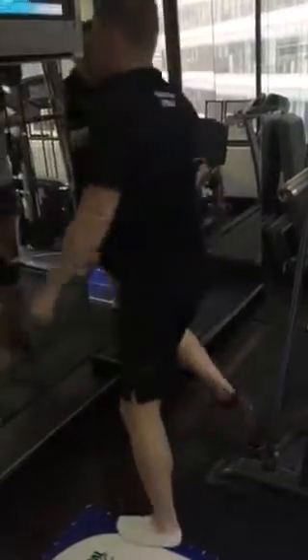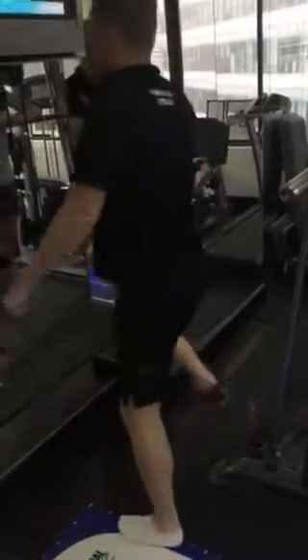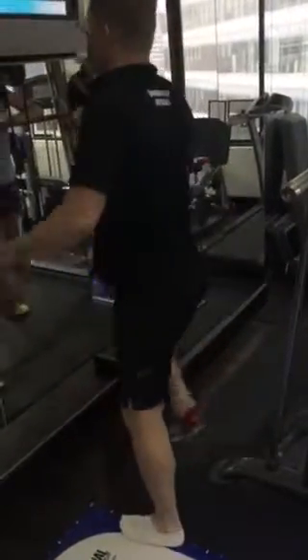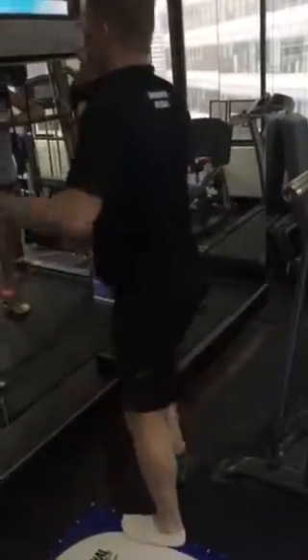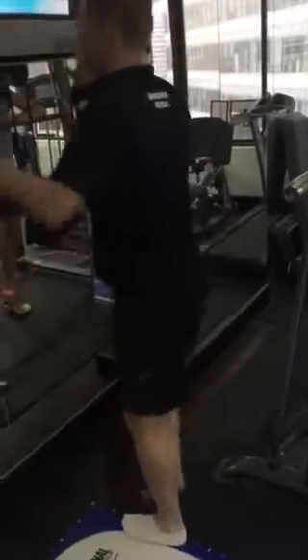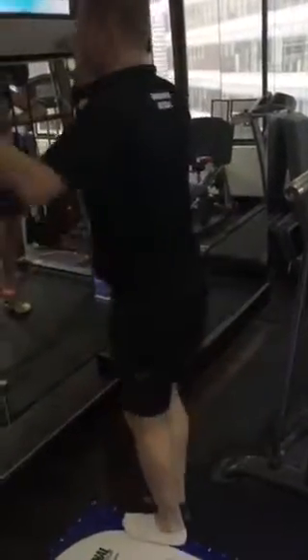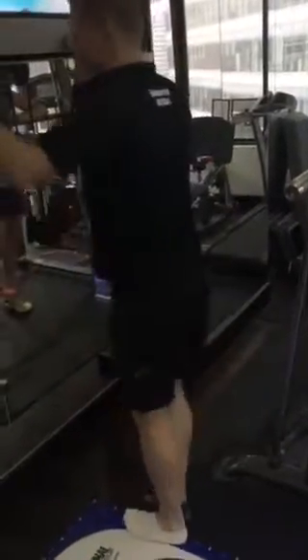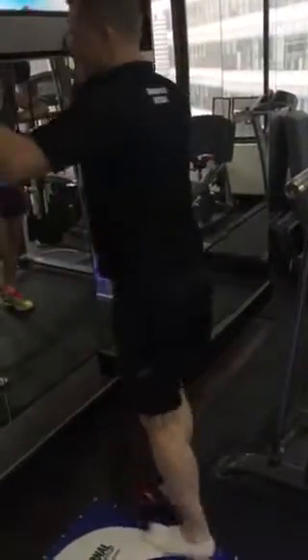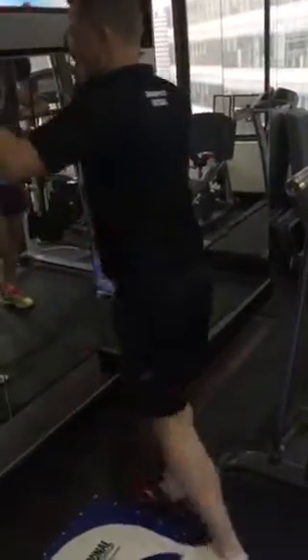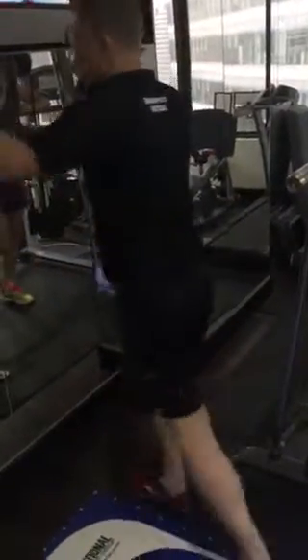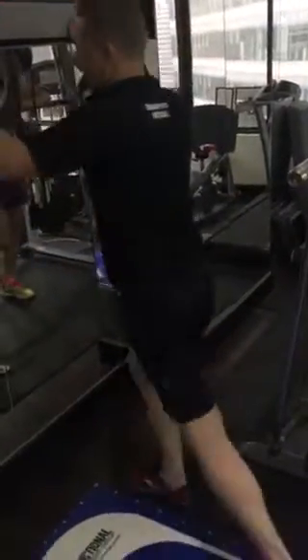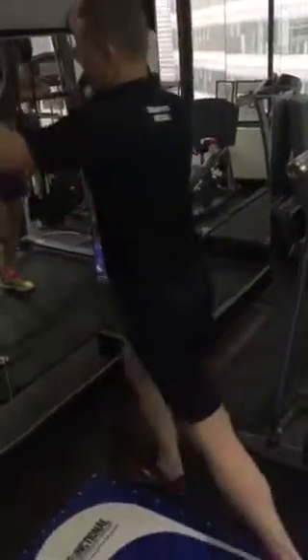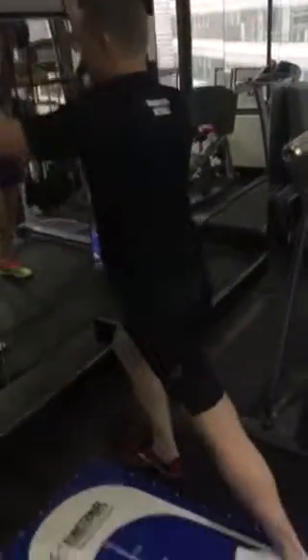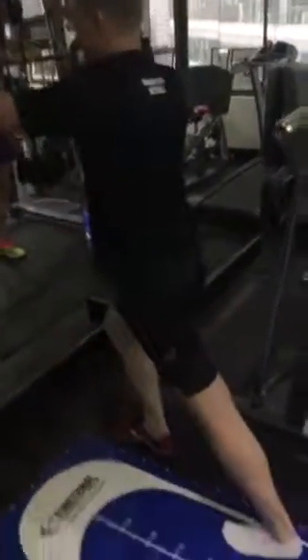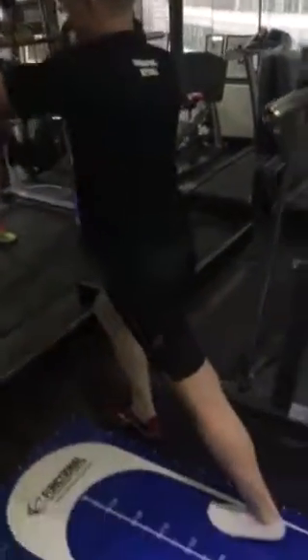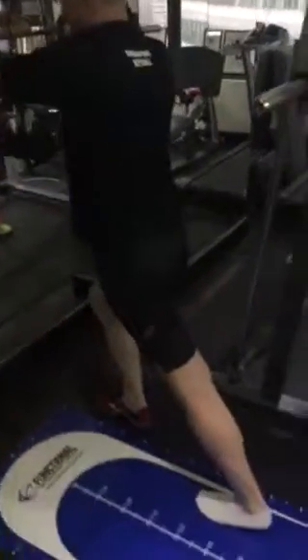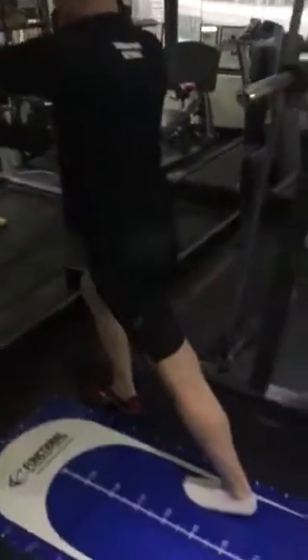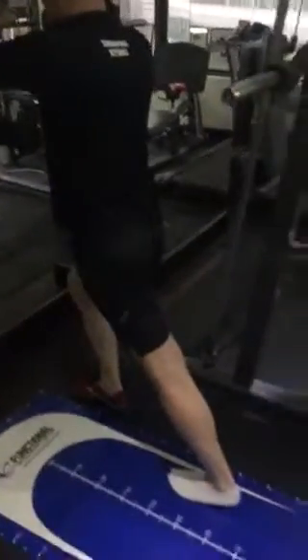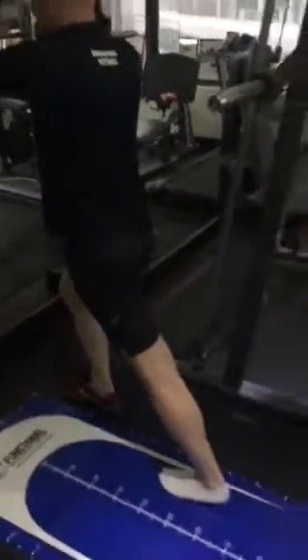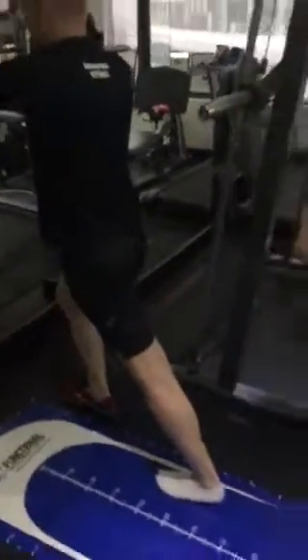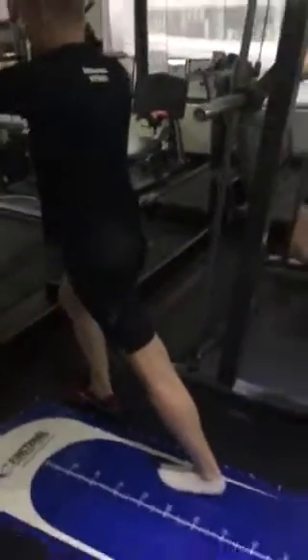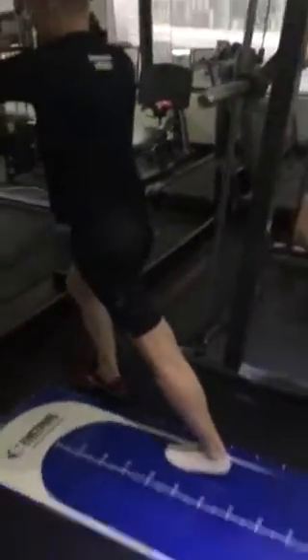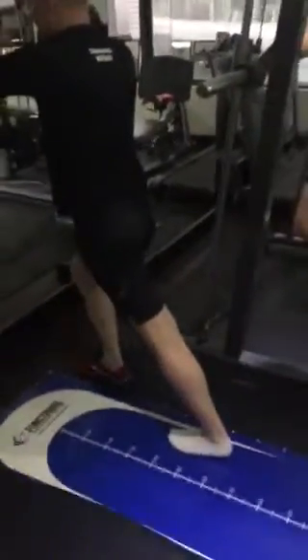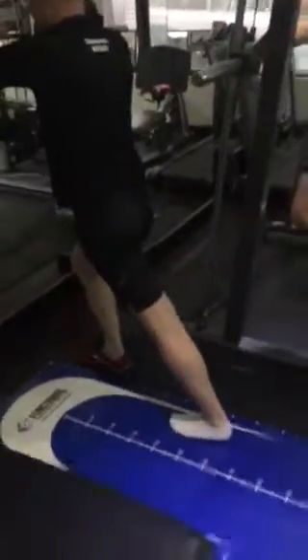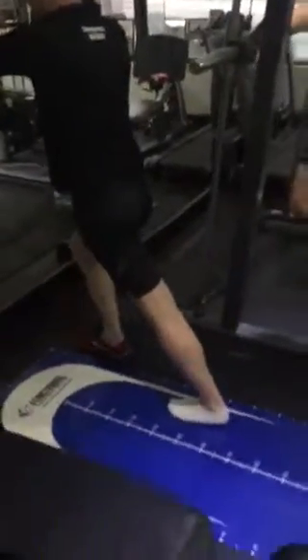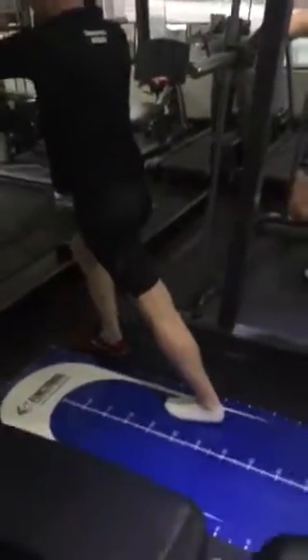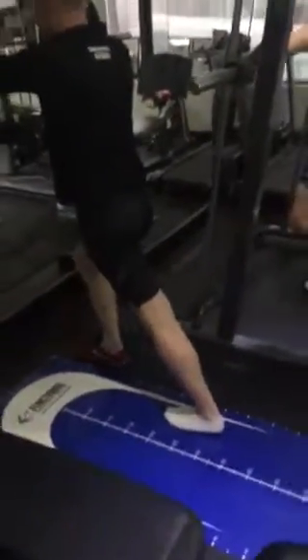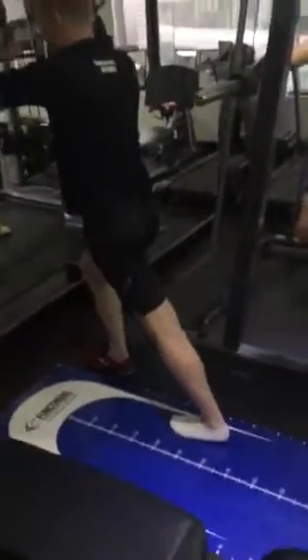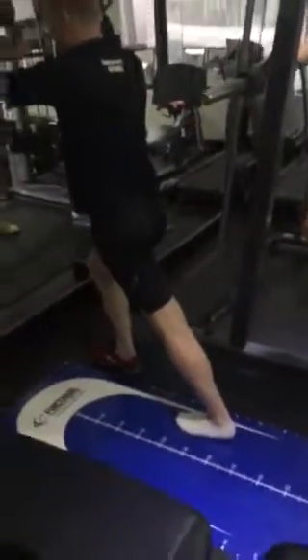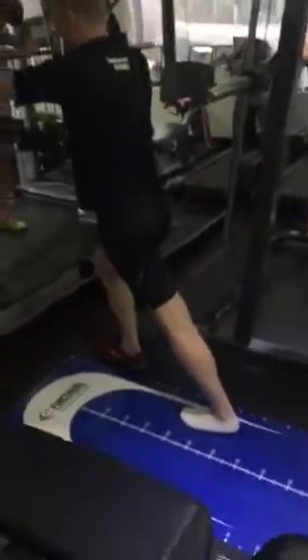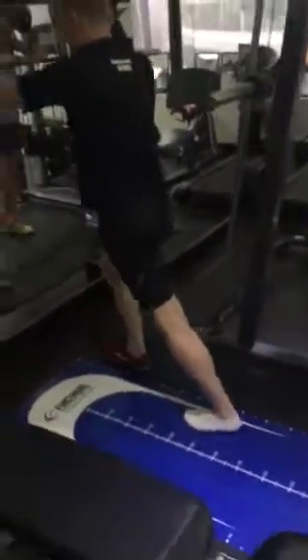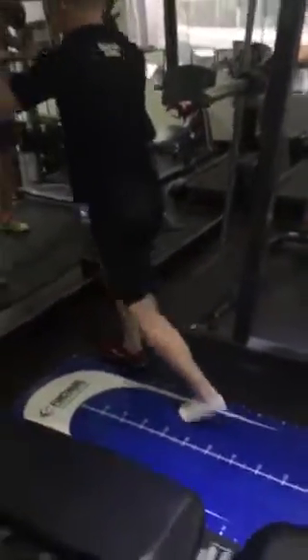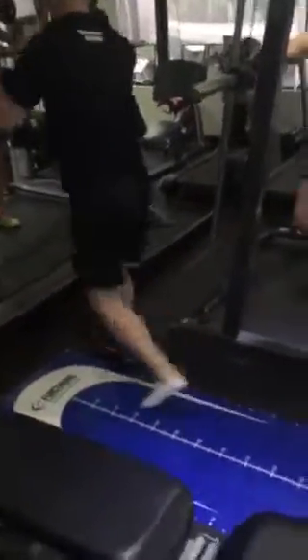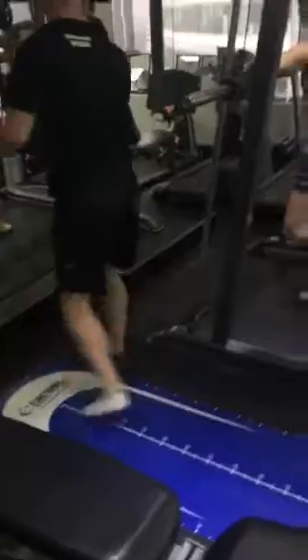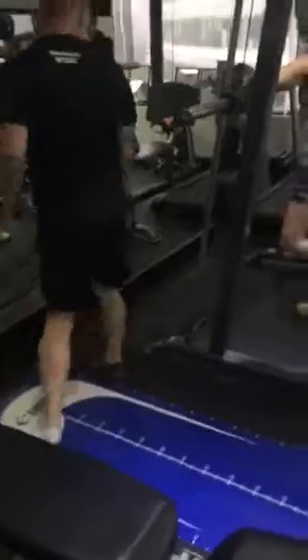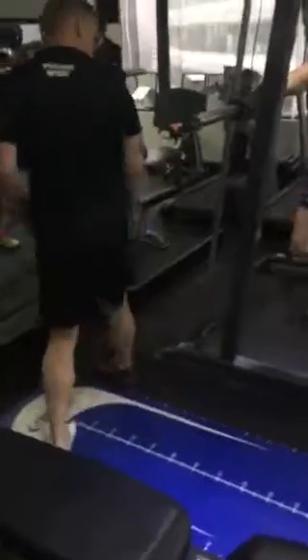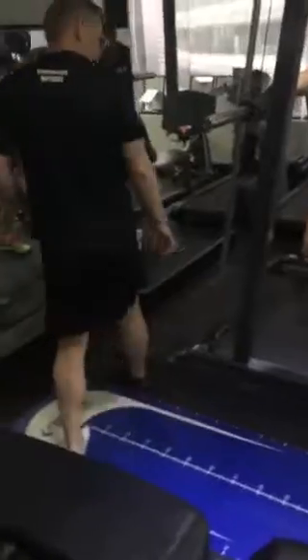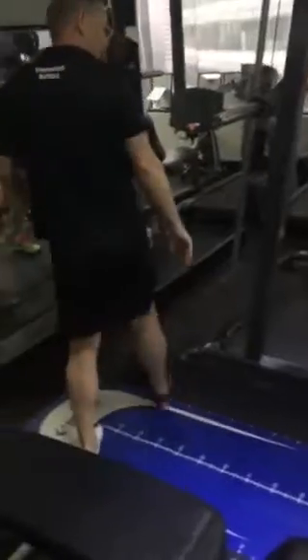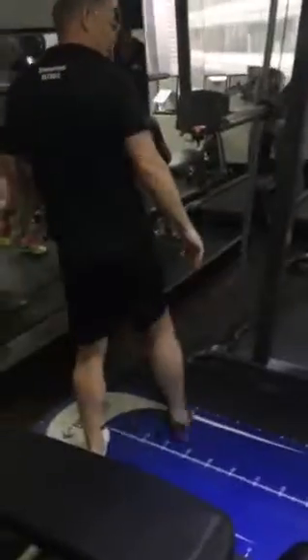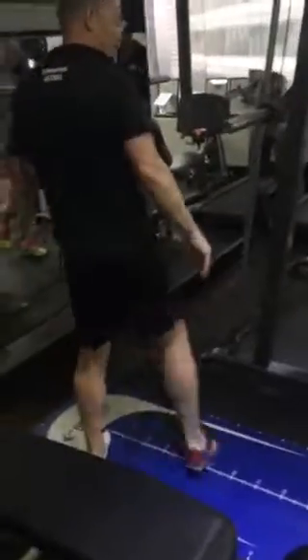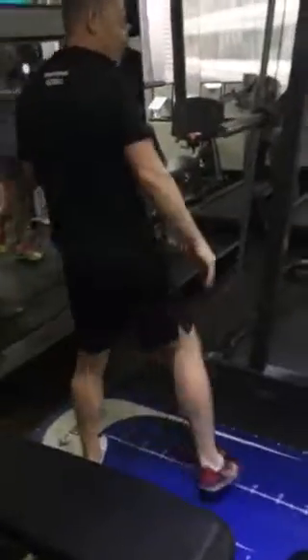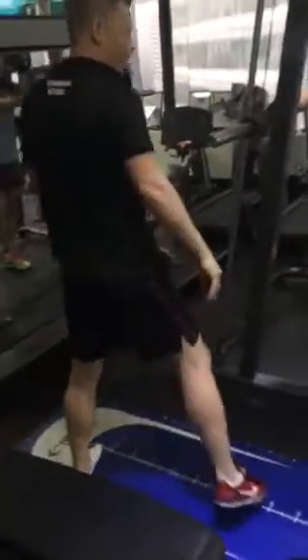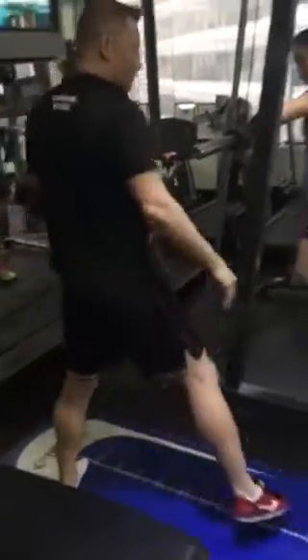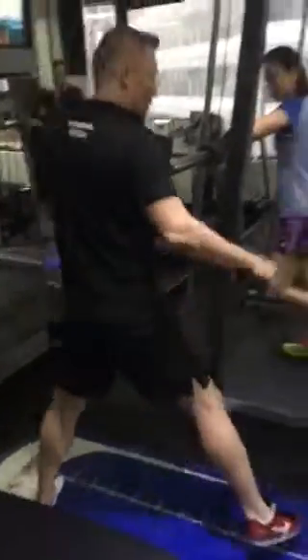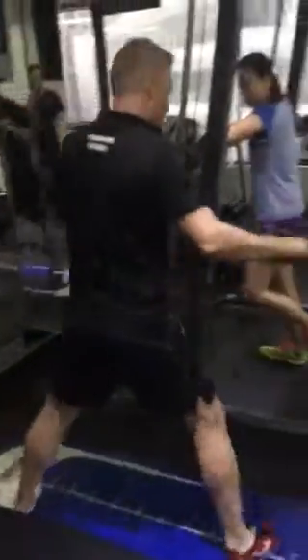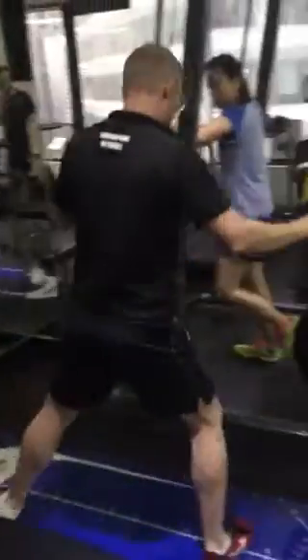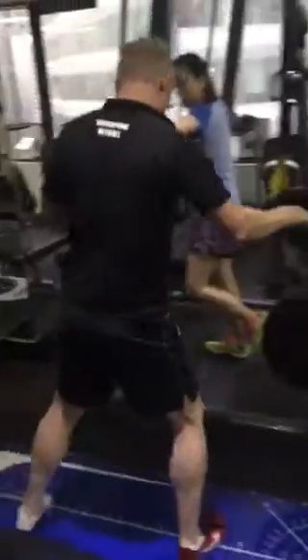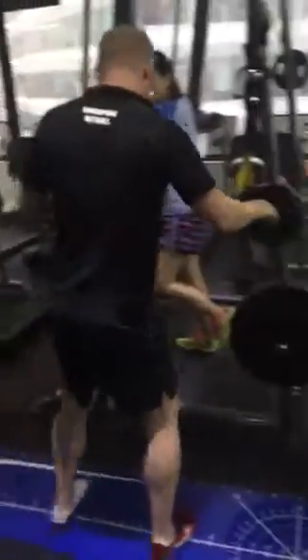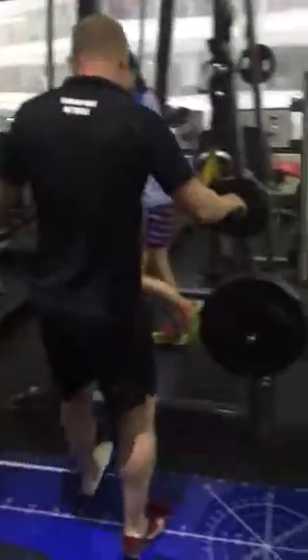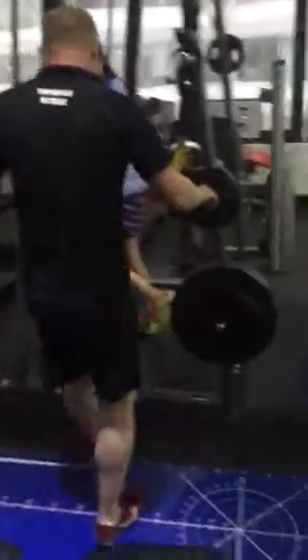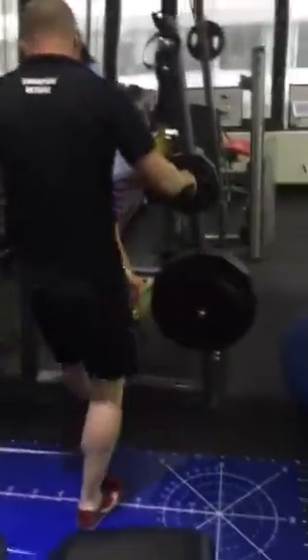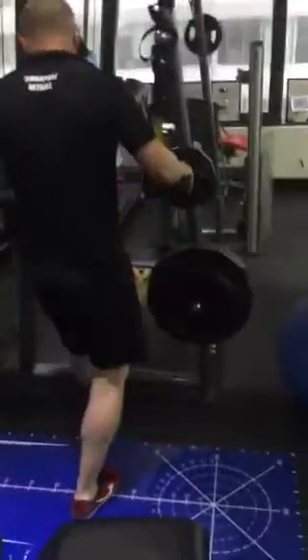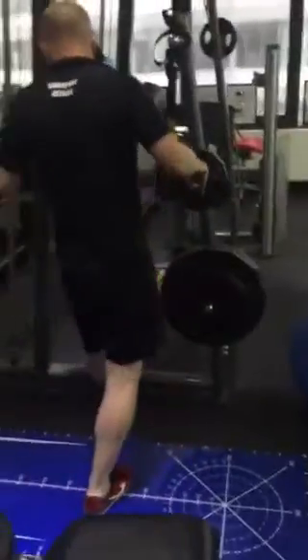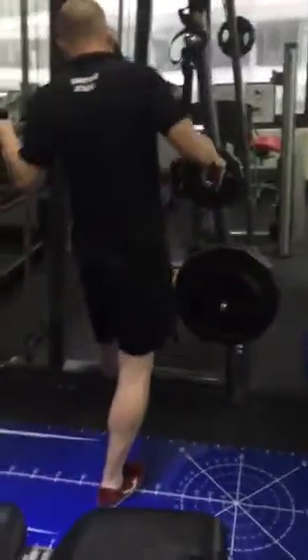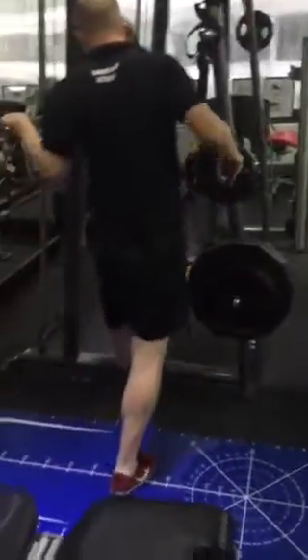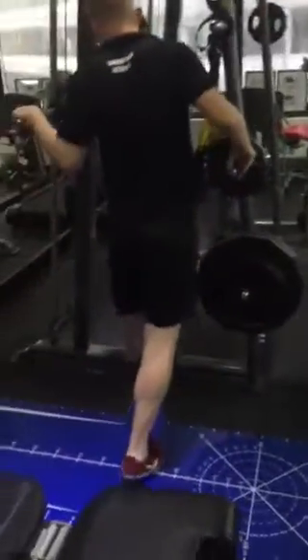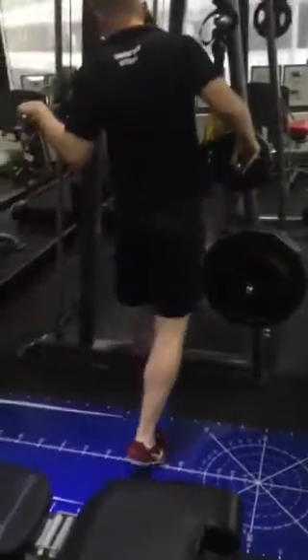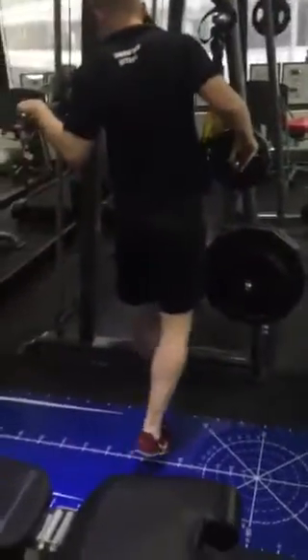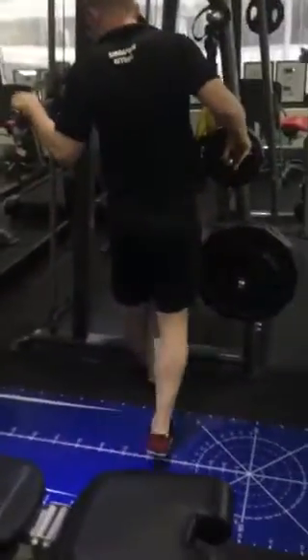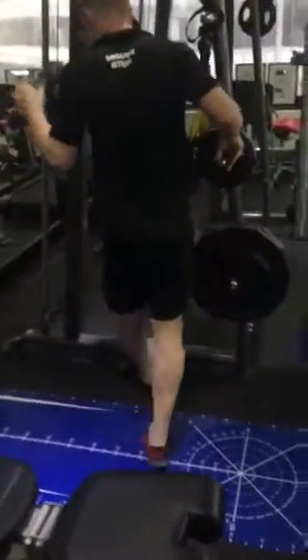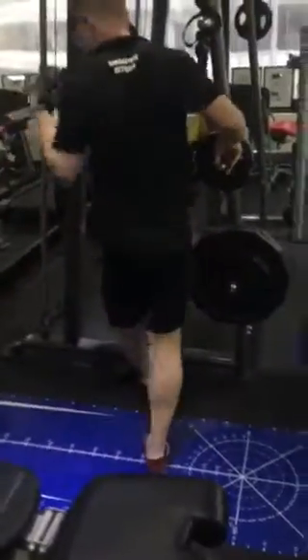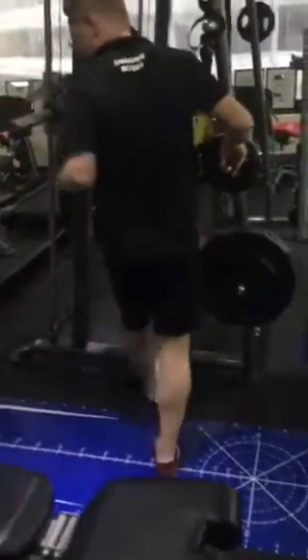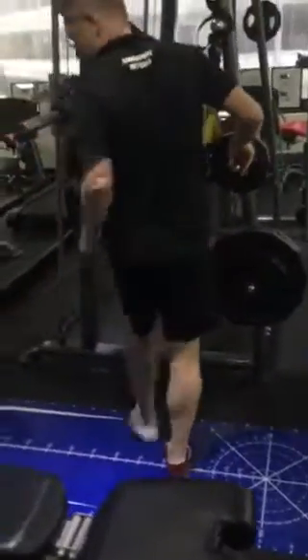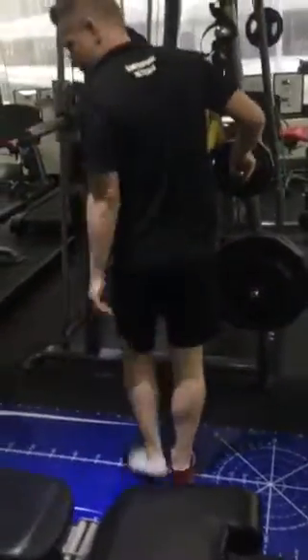We then need a sustained calf stretch for 2 to 3 minutes in that position, or on a step in that position.